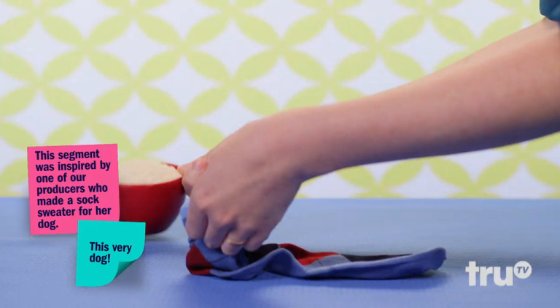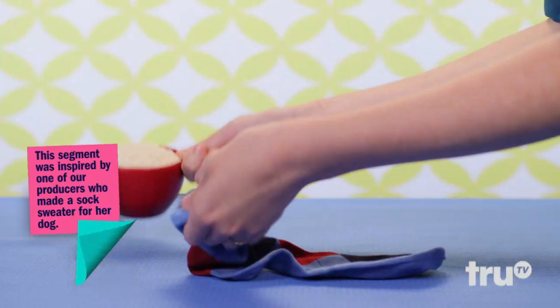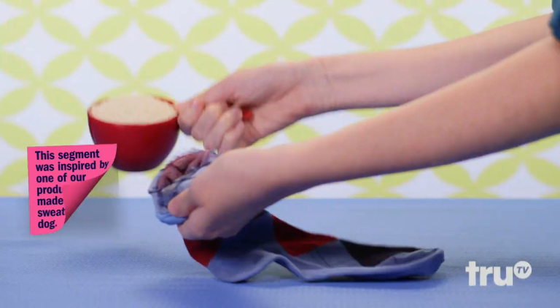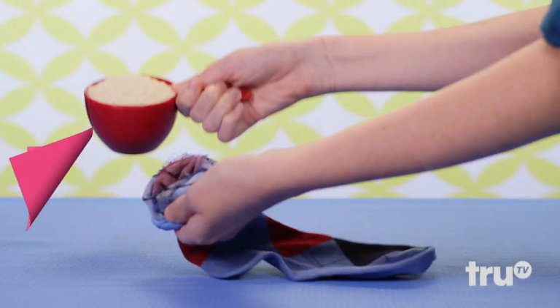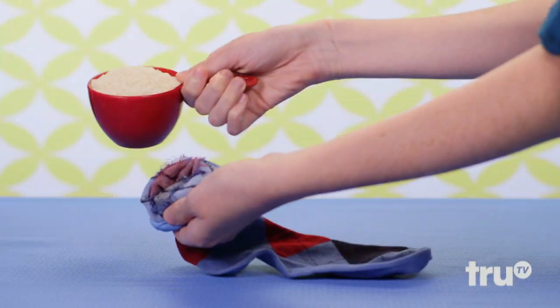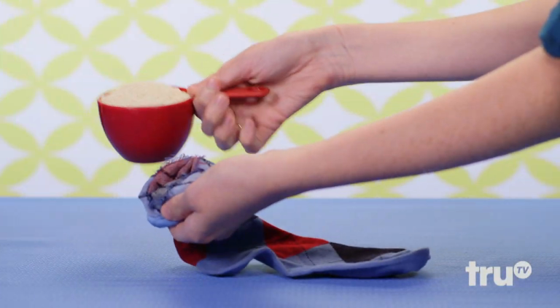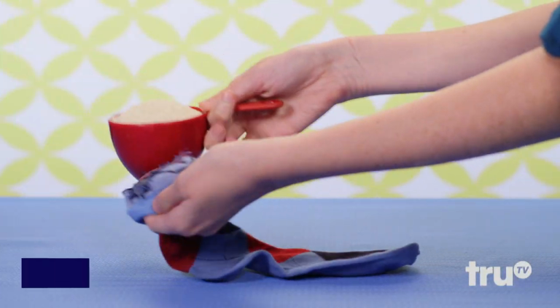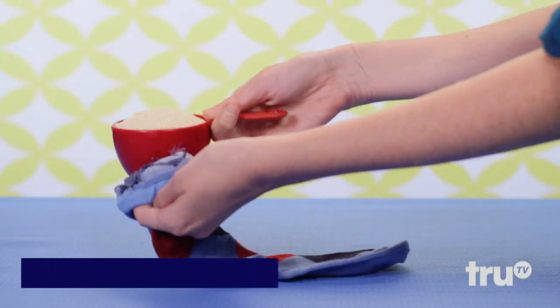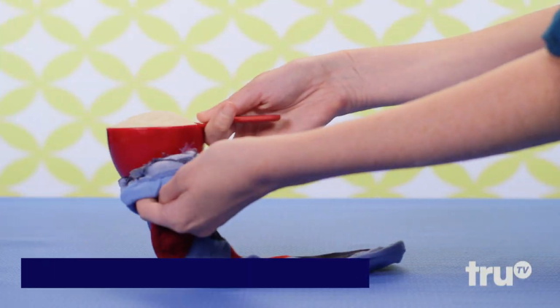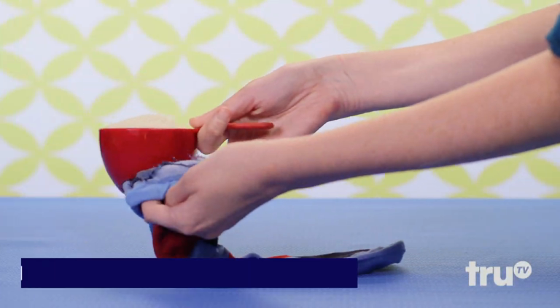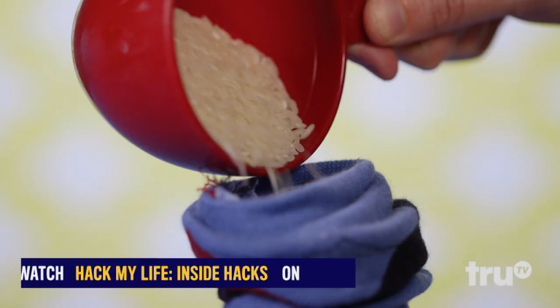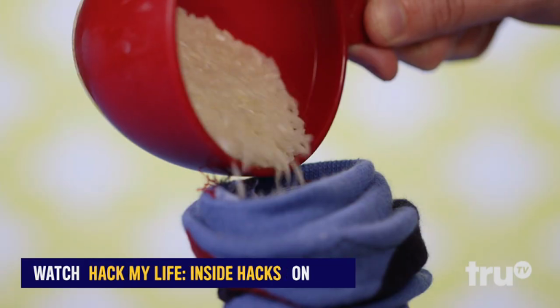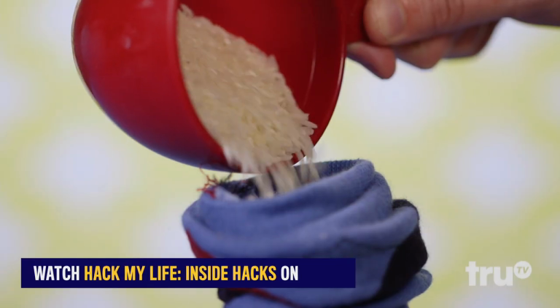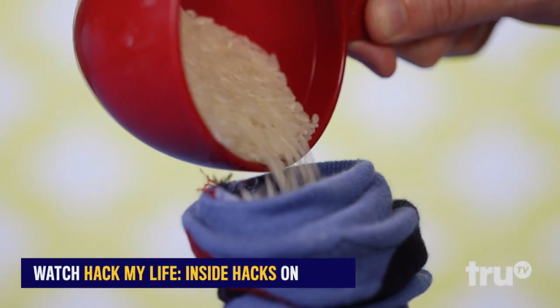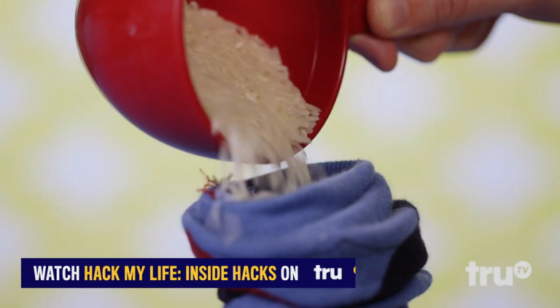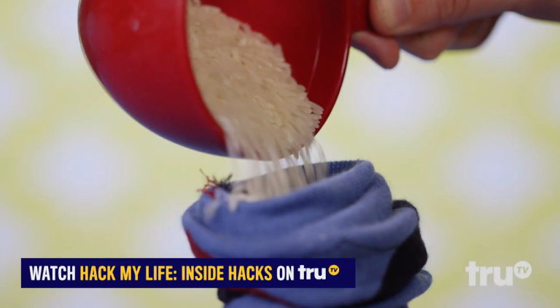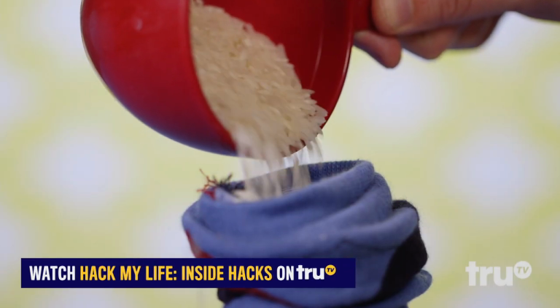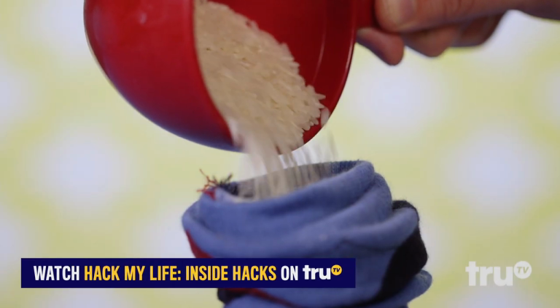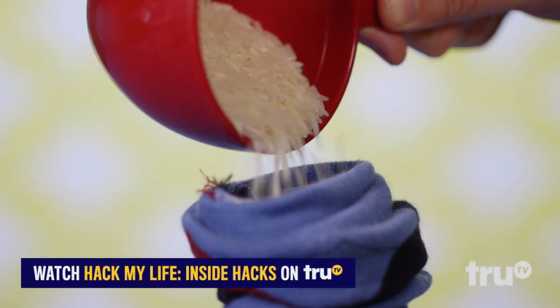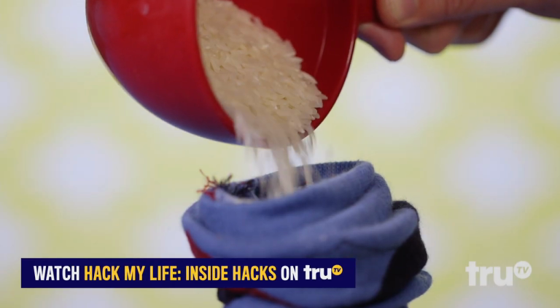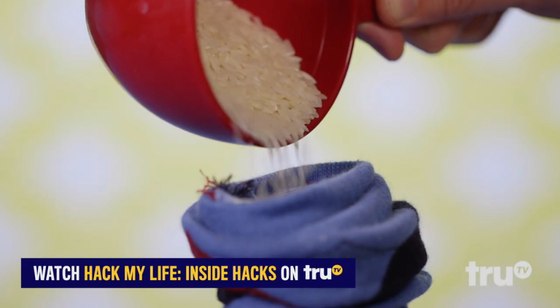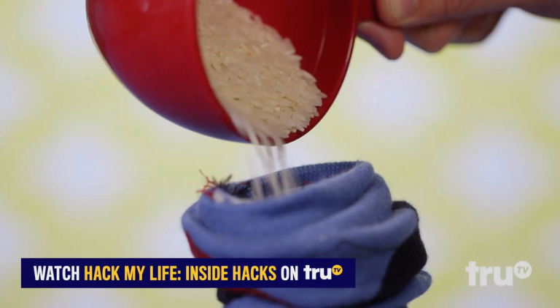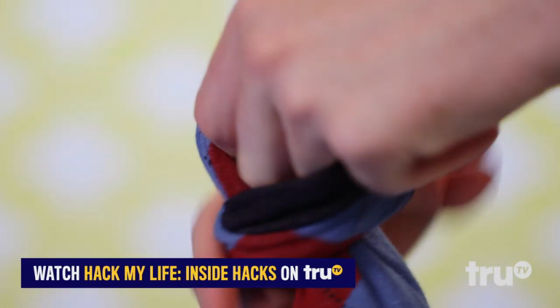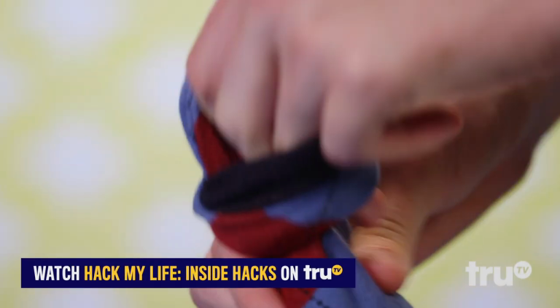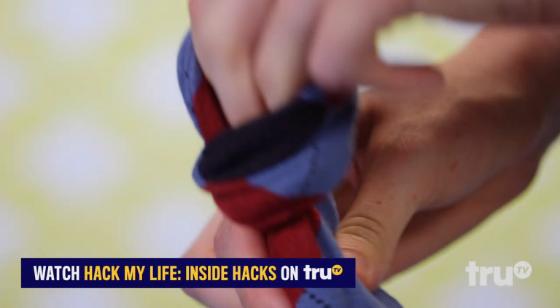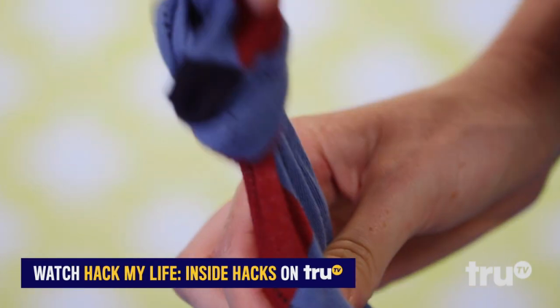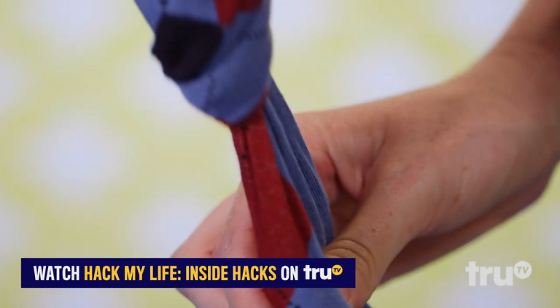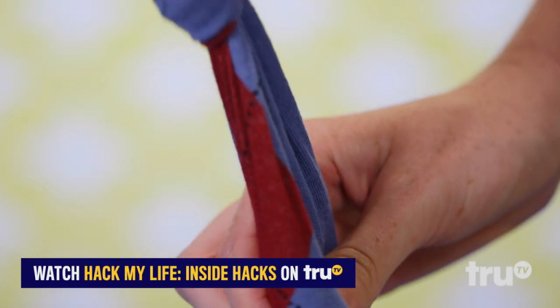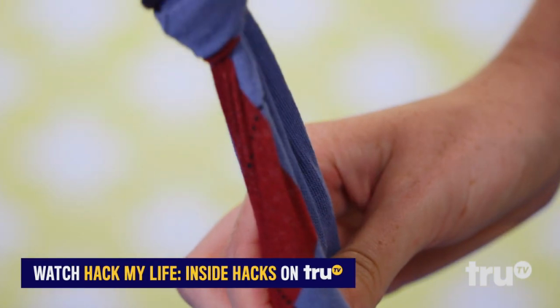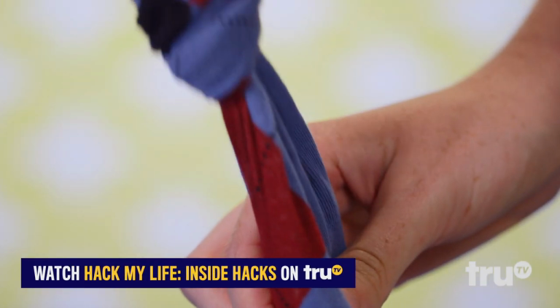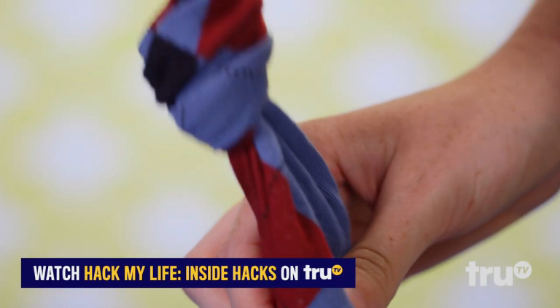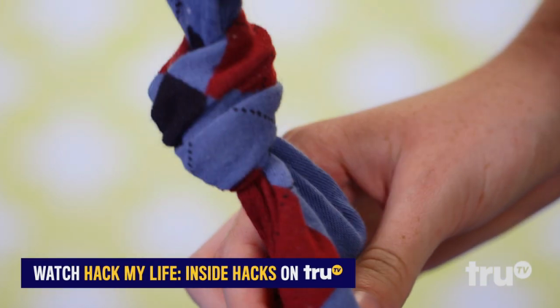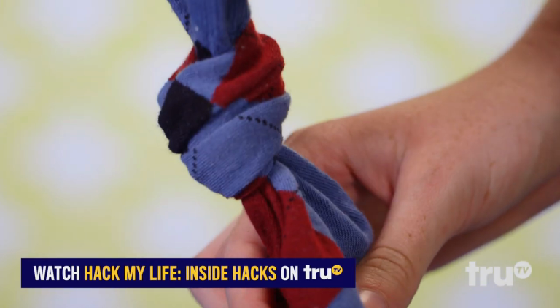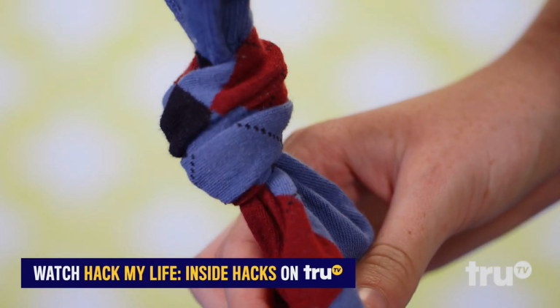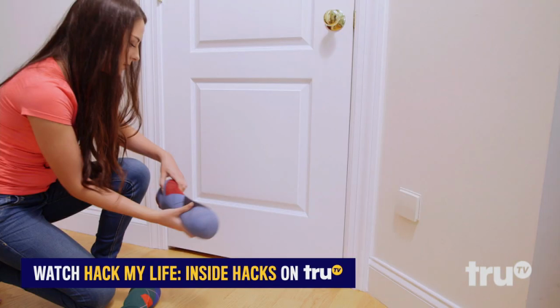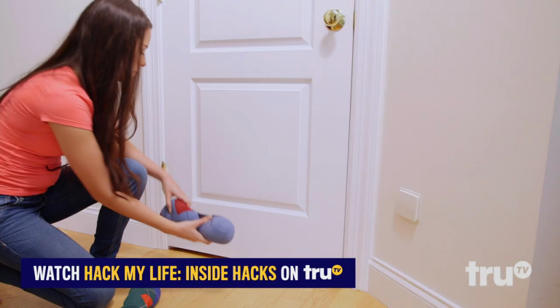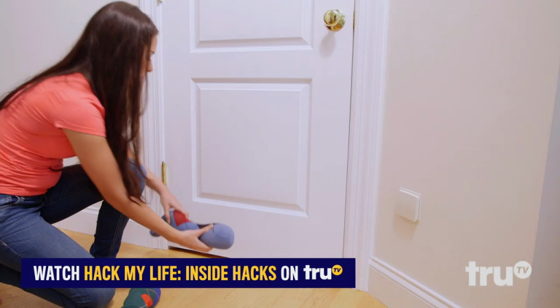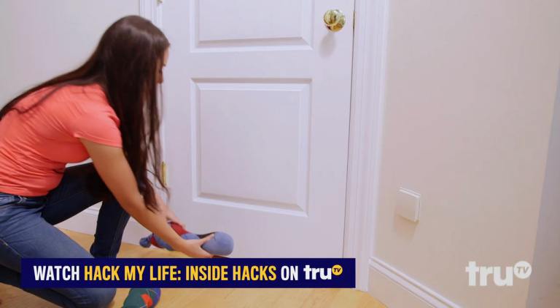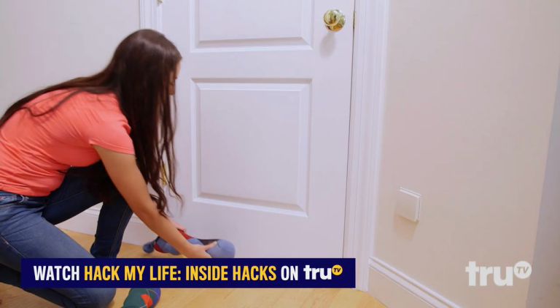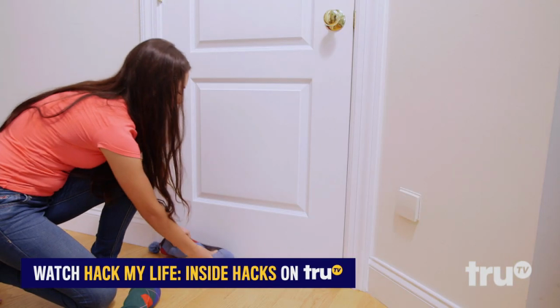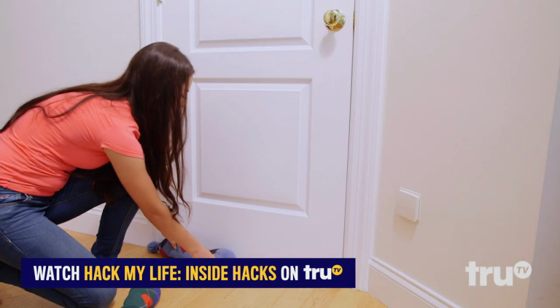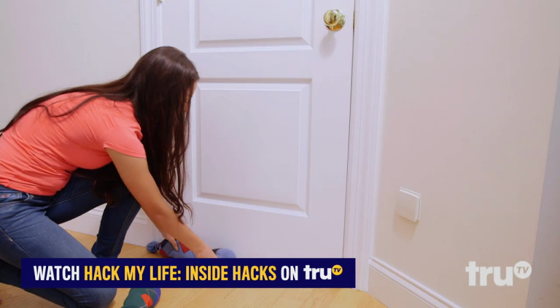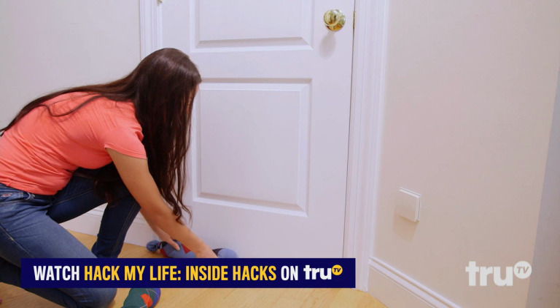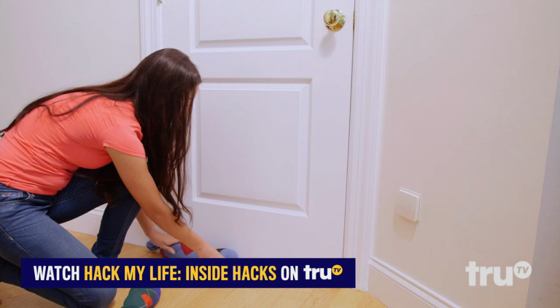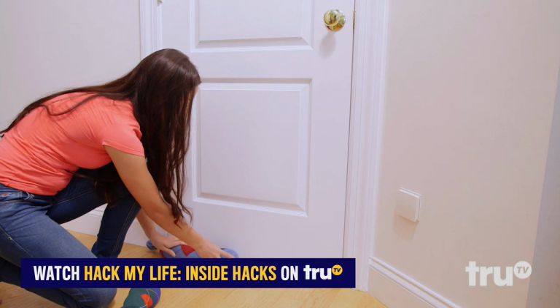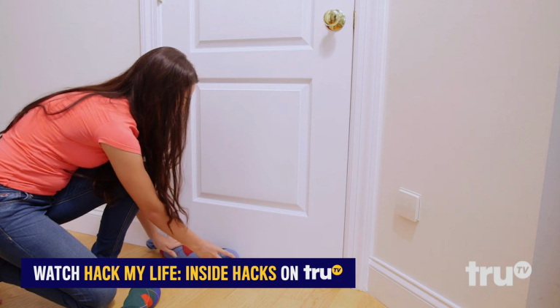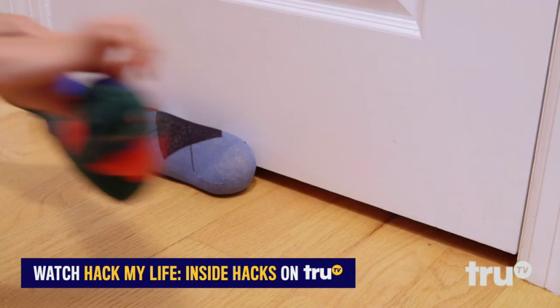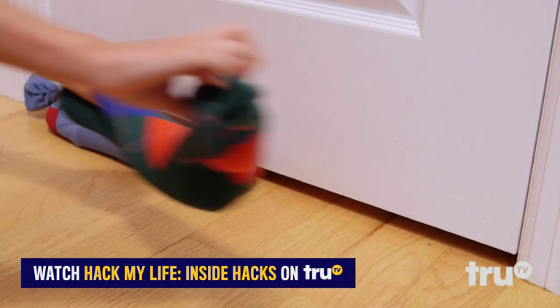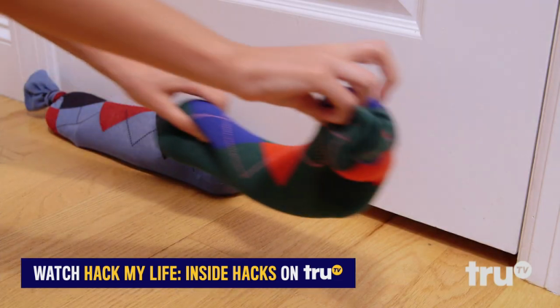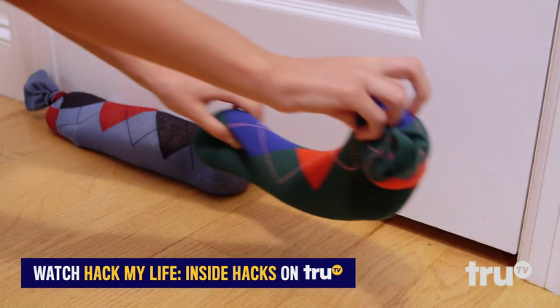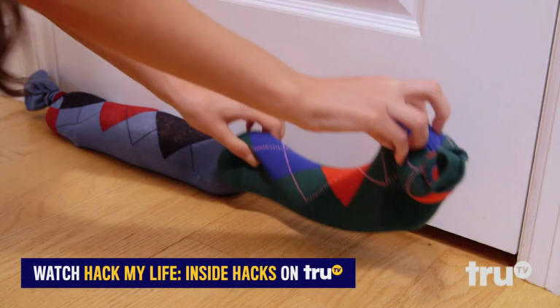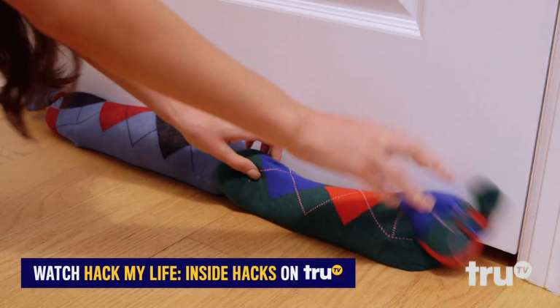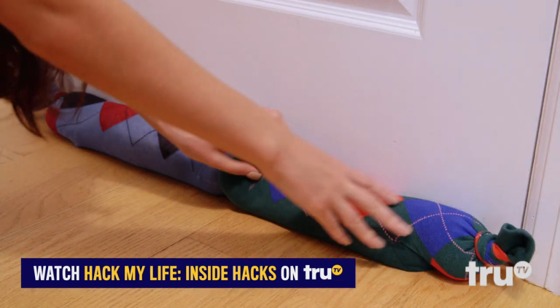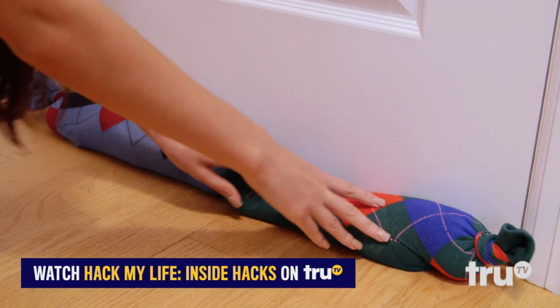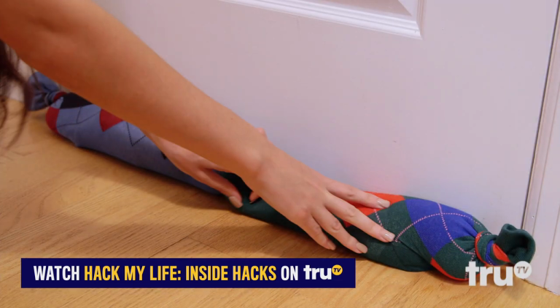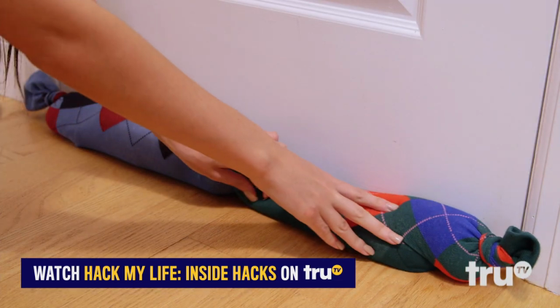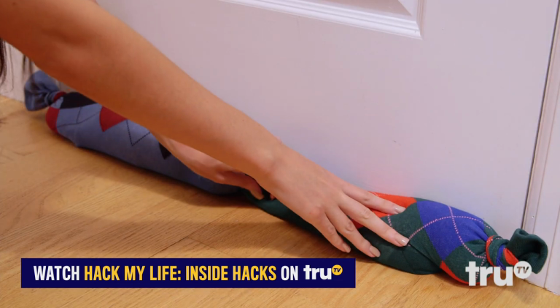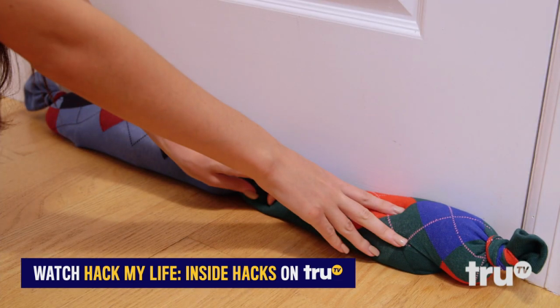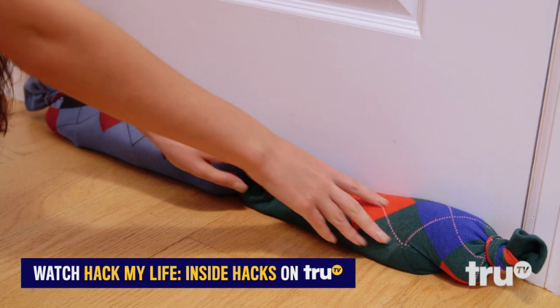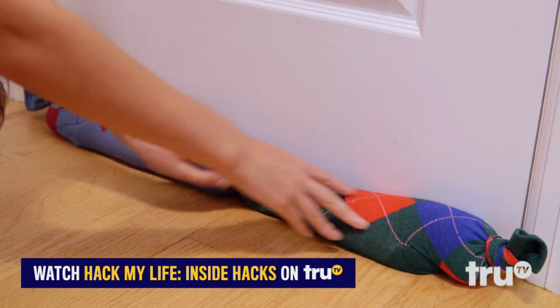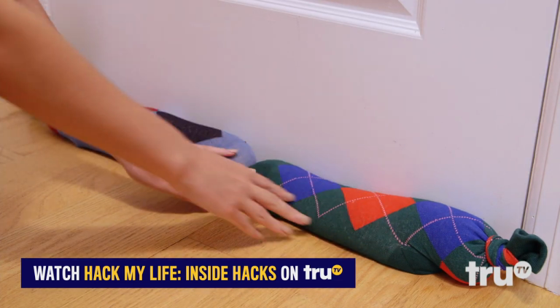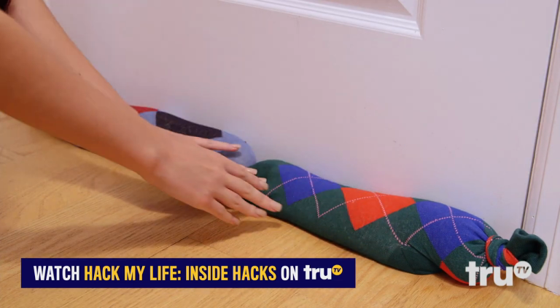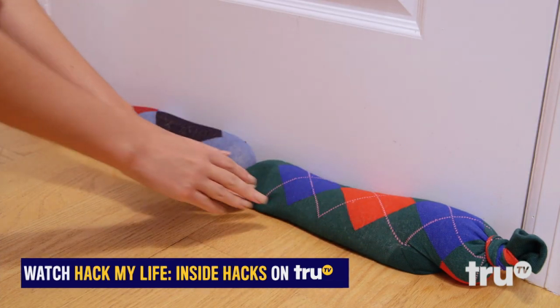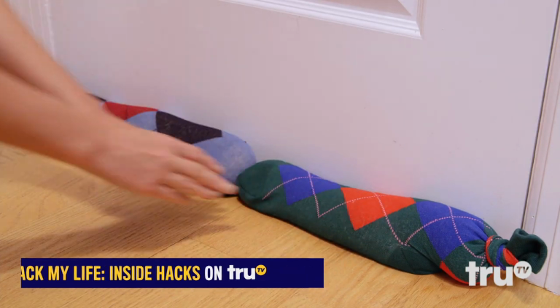Got a drafty door? Seal it up by taking an old sock, filling it with rice, then laying it down to block that breeze. All-star.